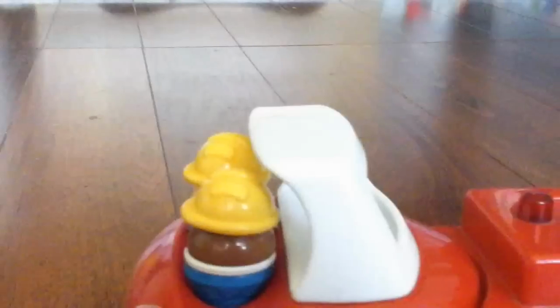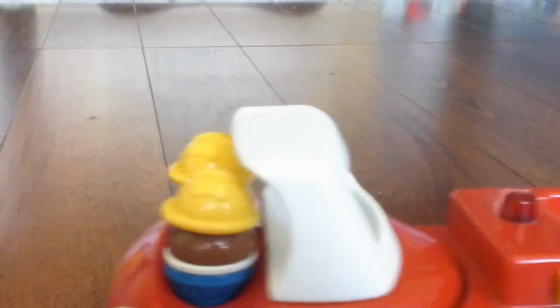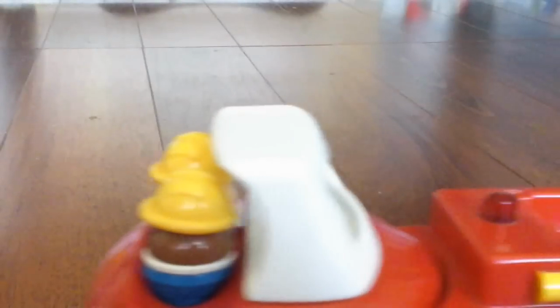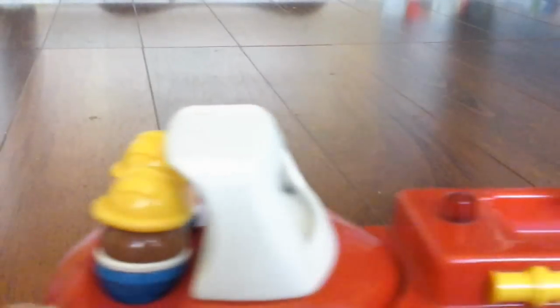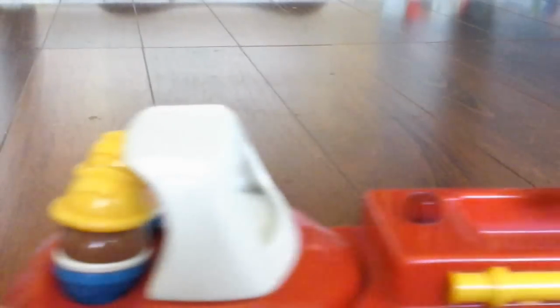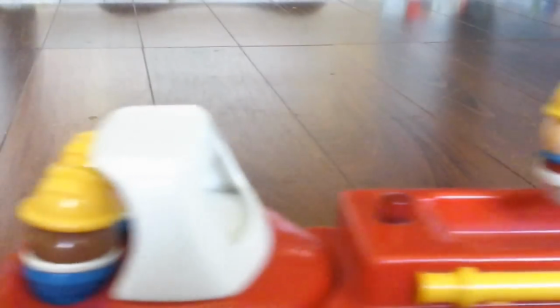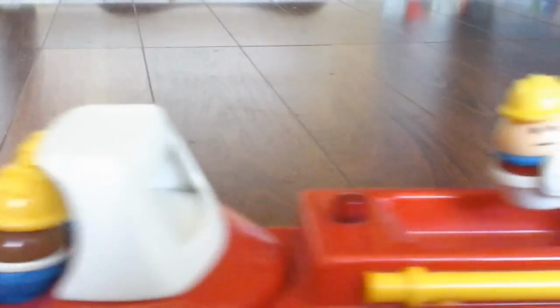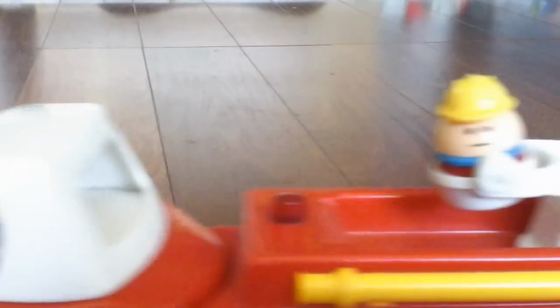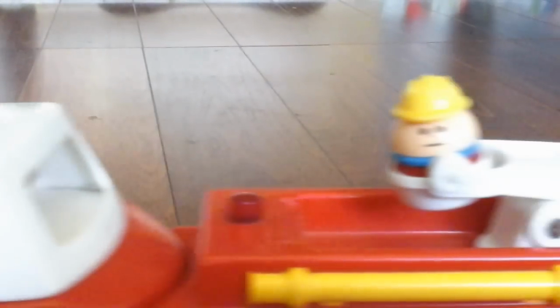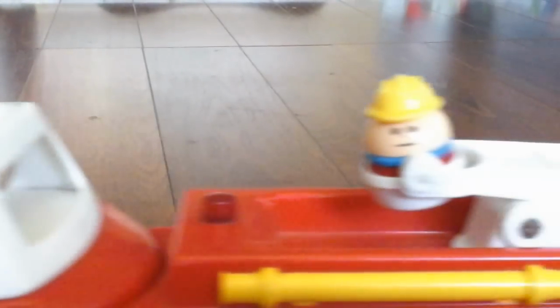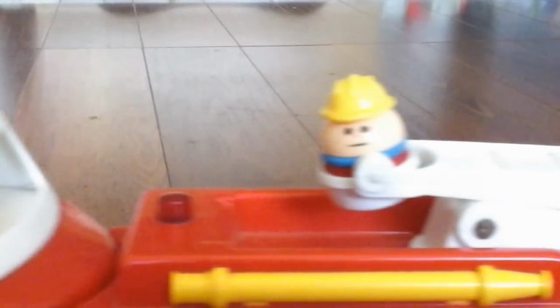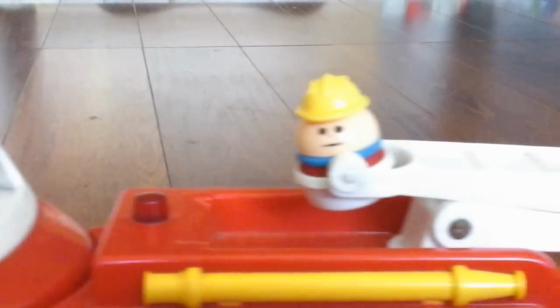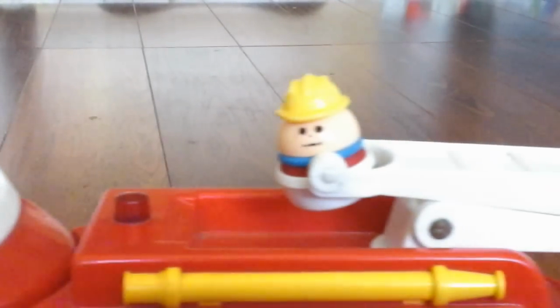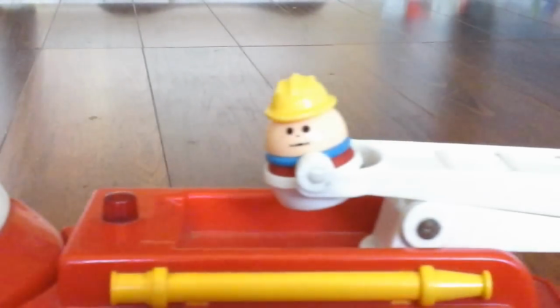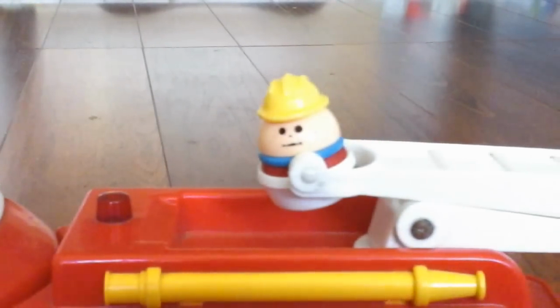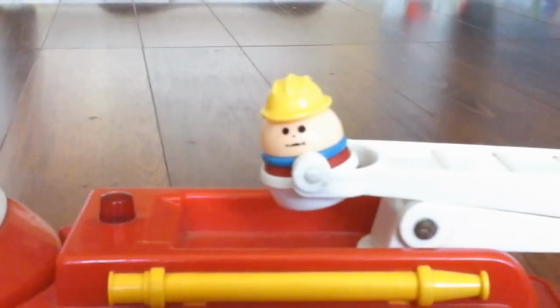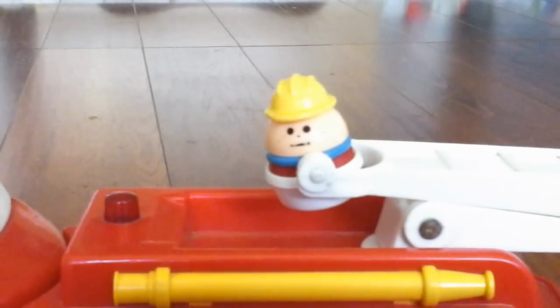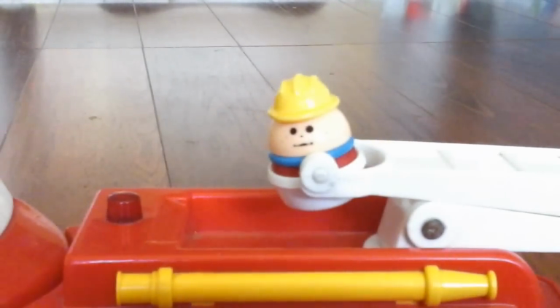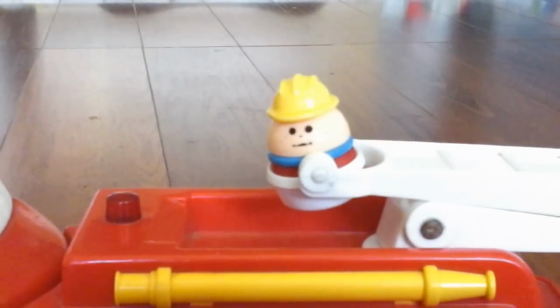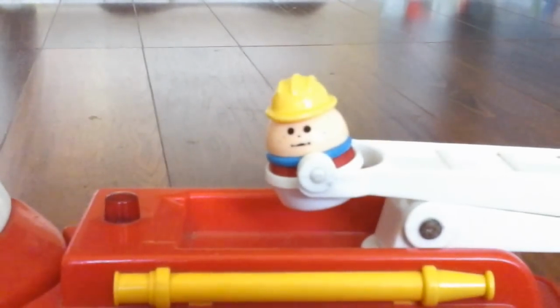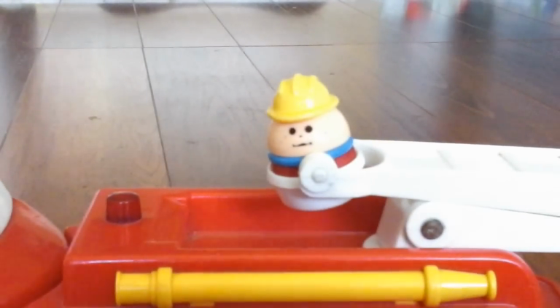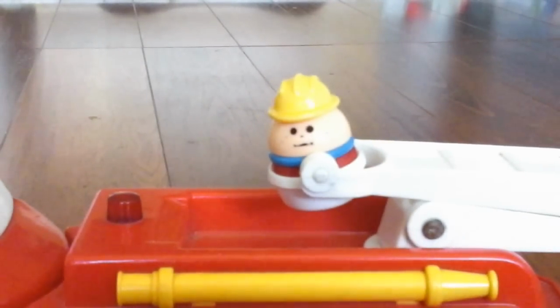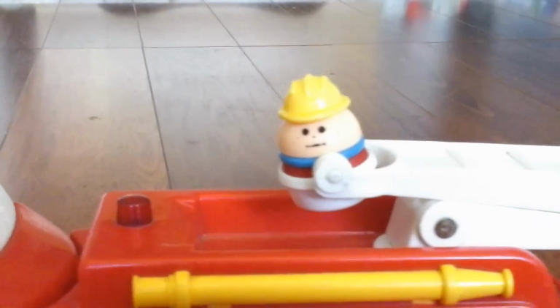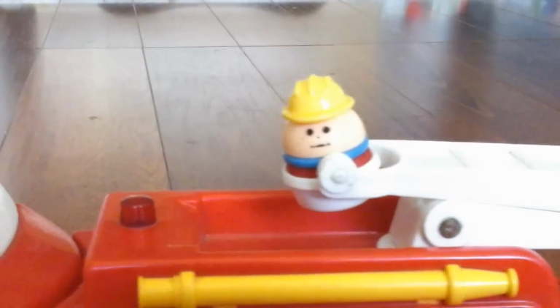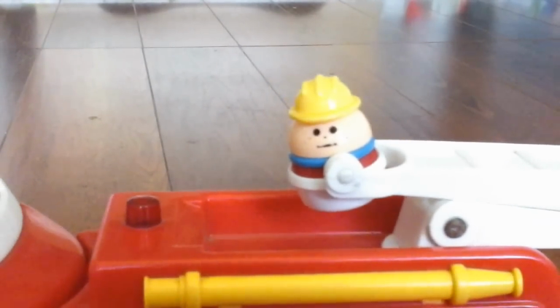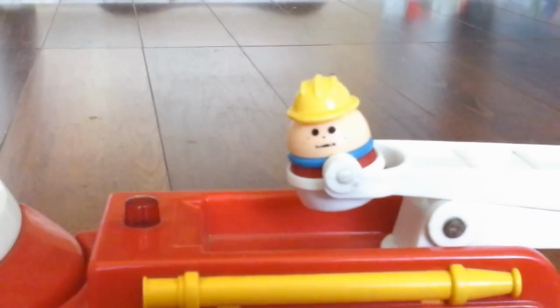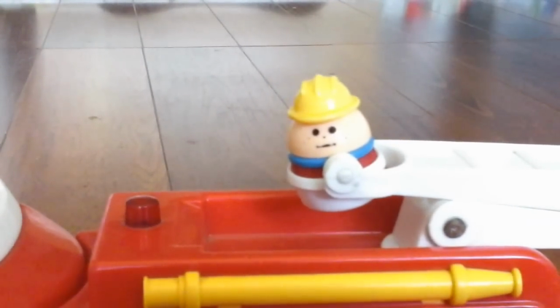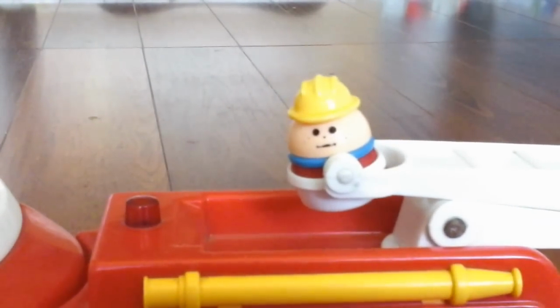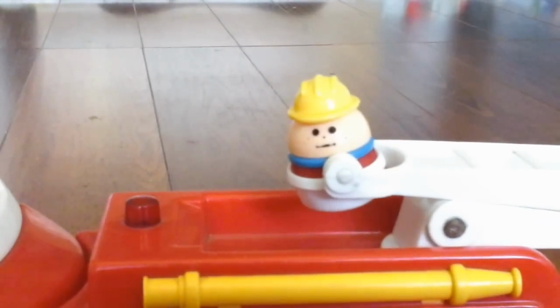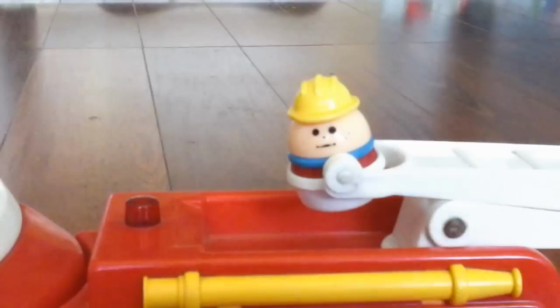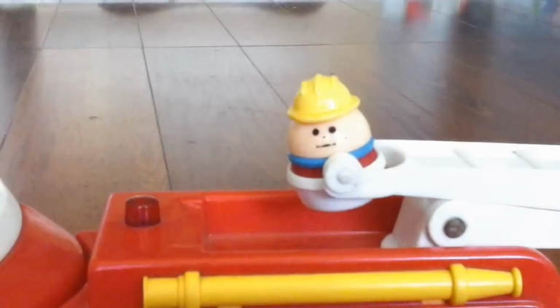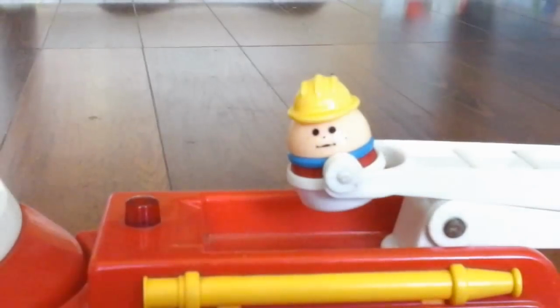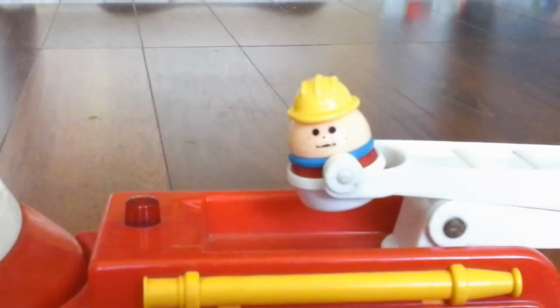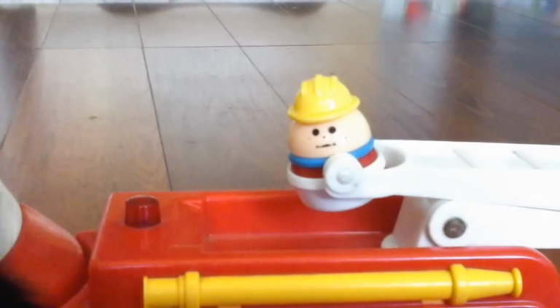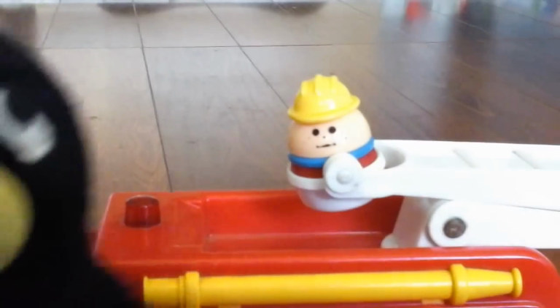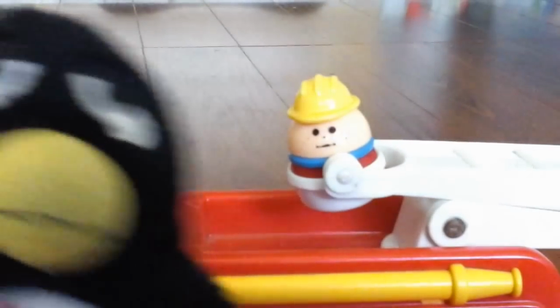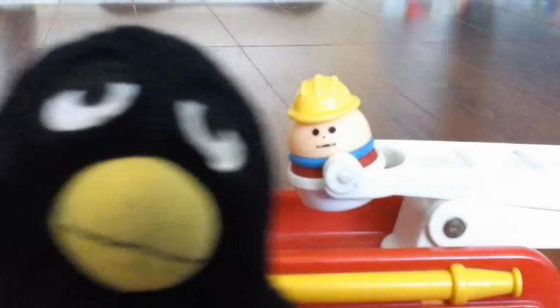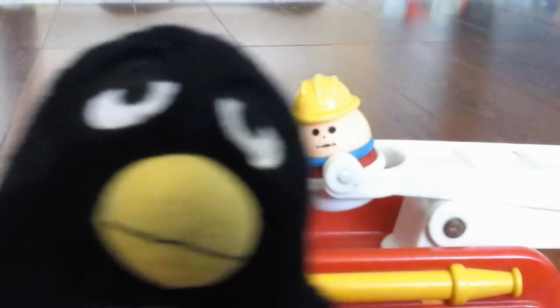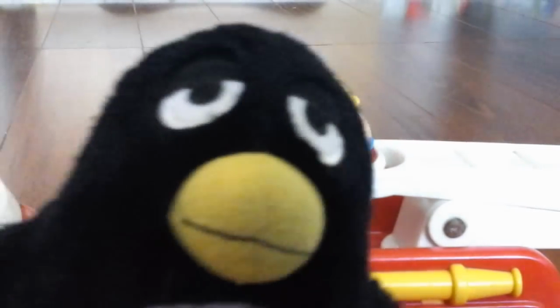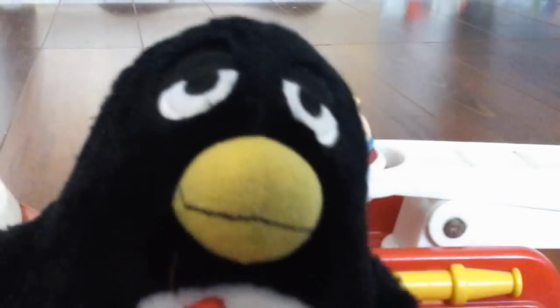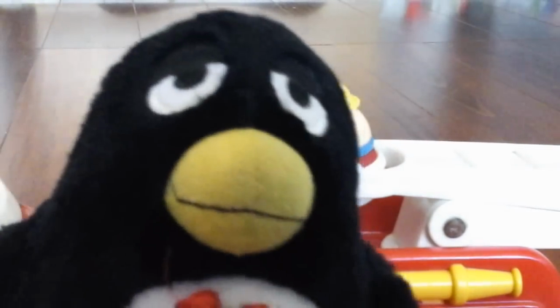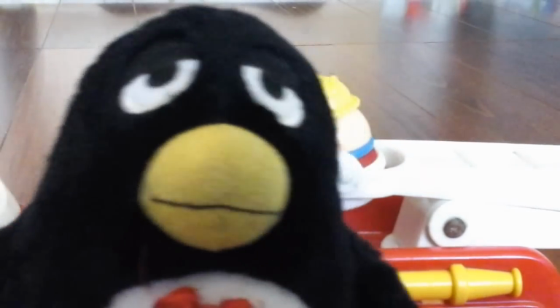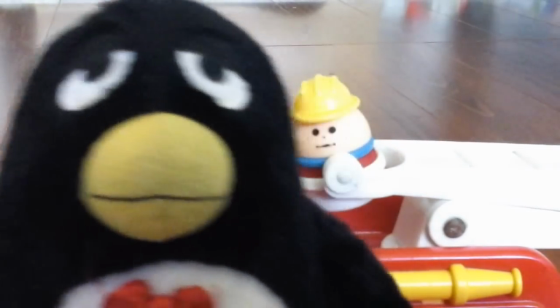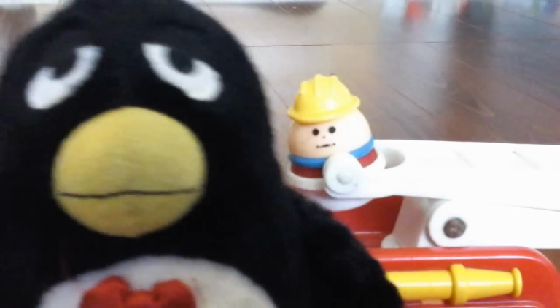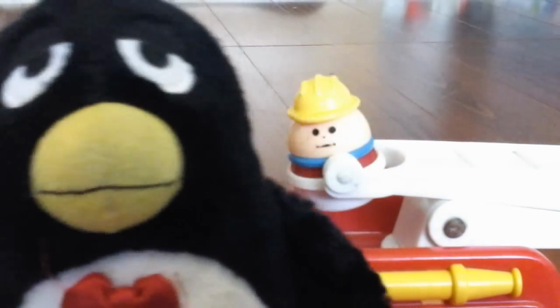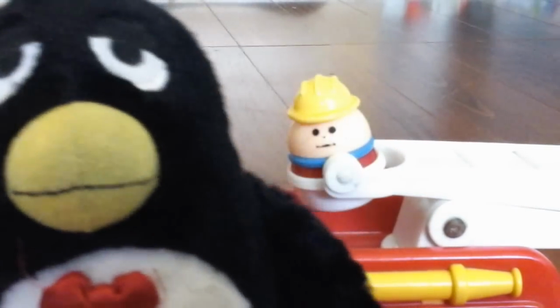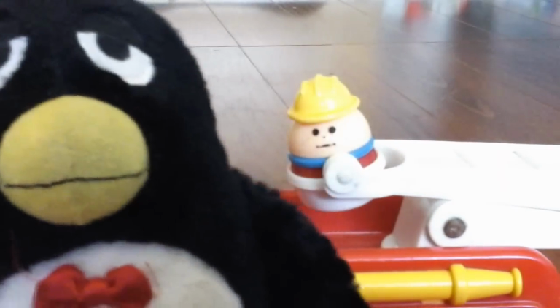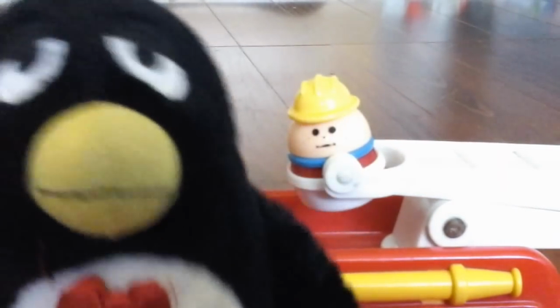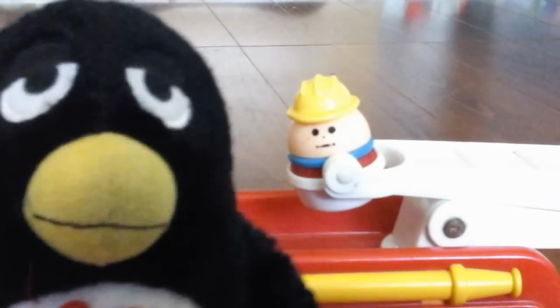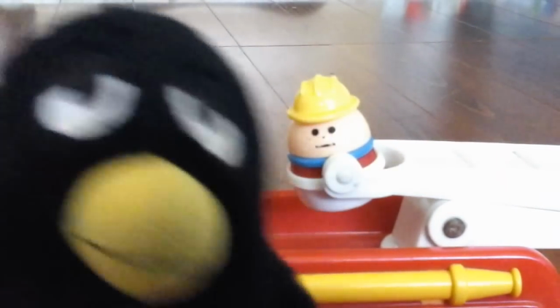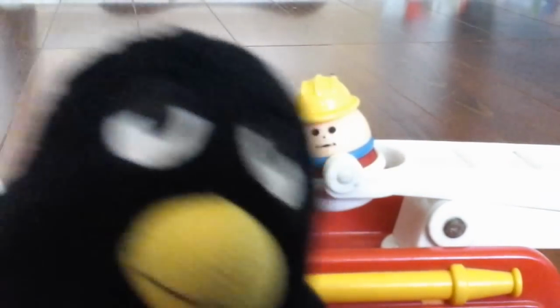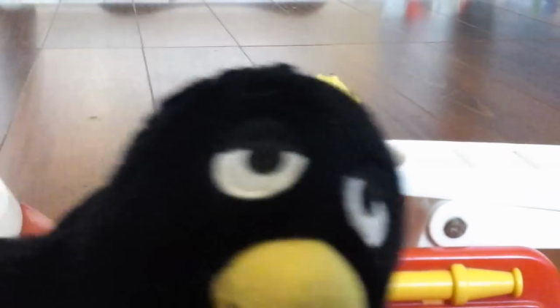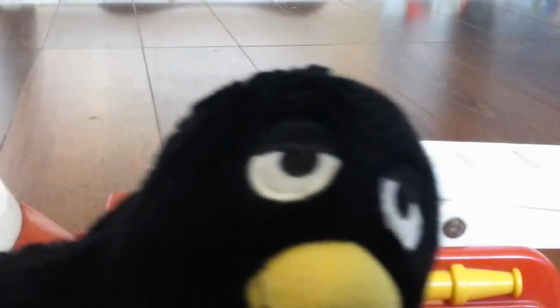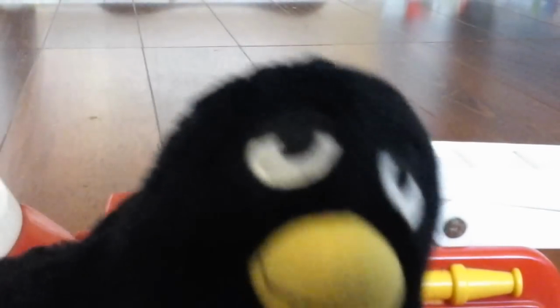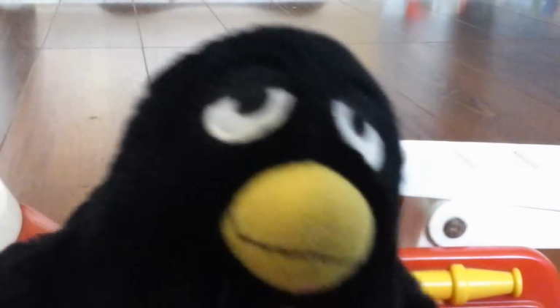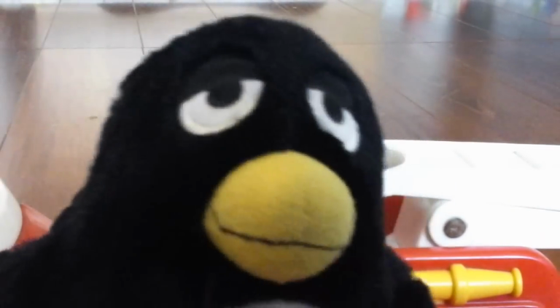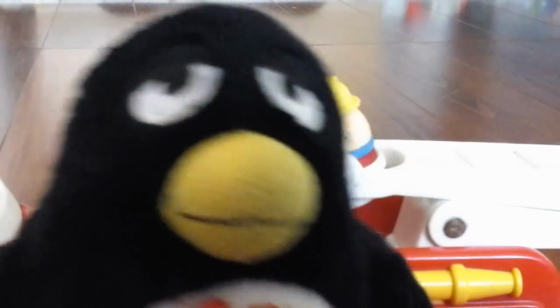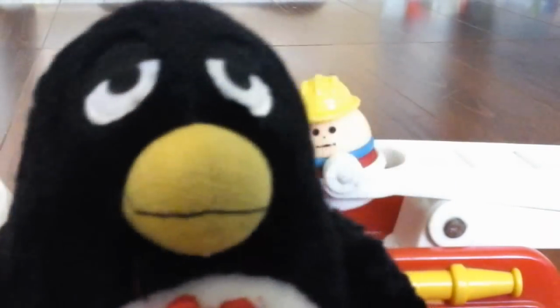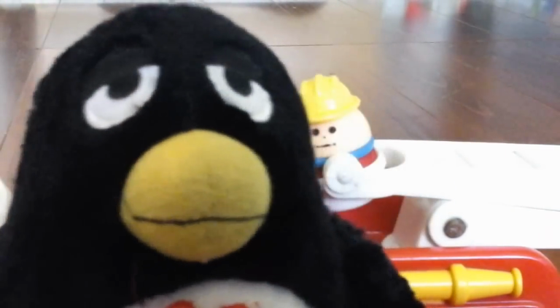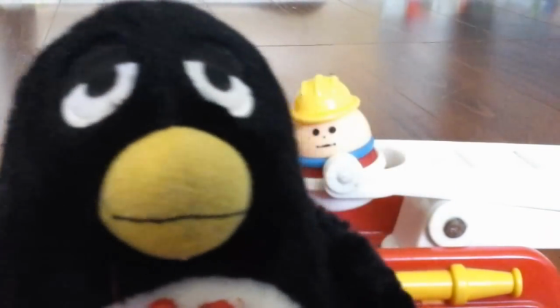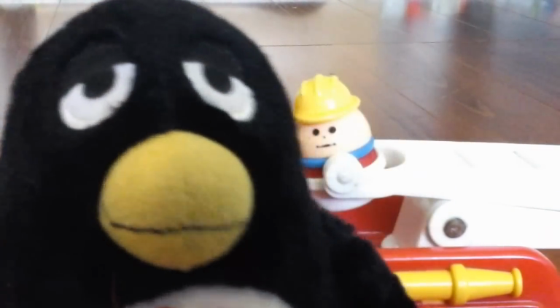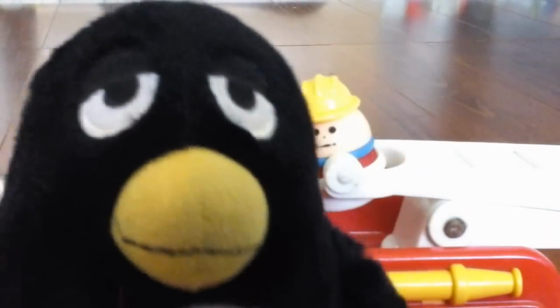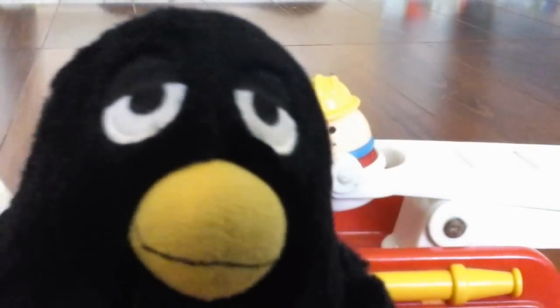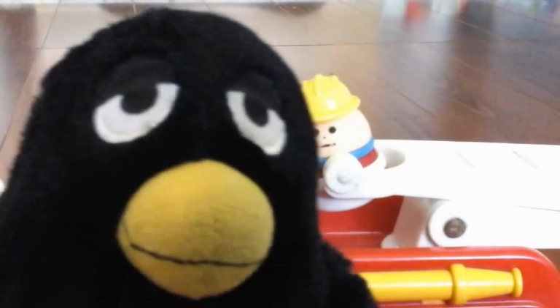Hola, mi nombre es Paco y bienvenido a otra Wheezy amigos opinión juguete.